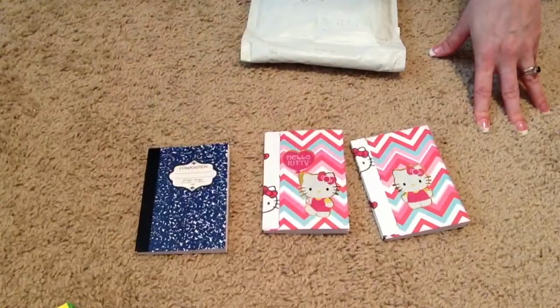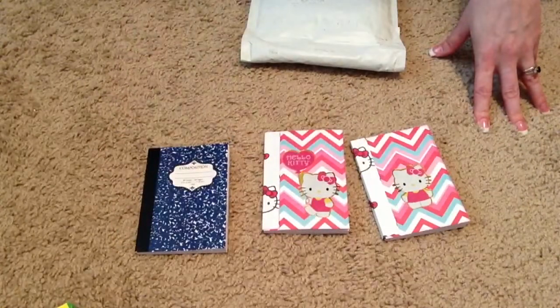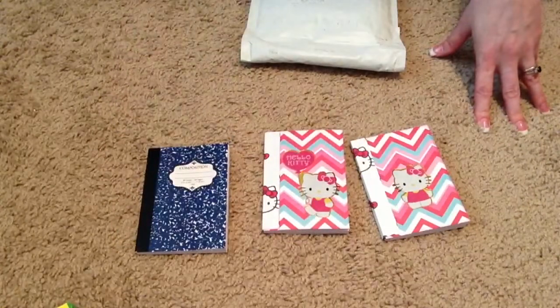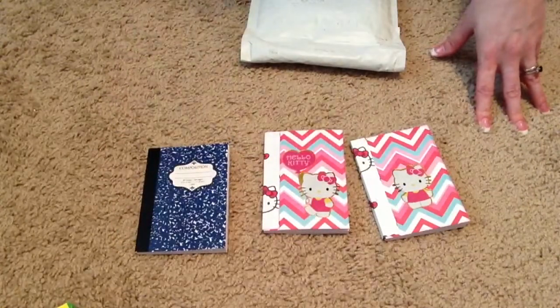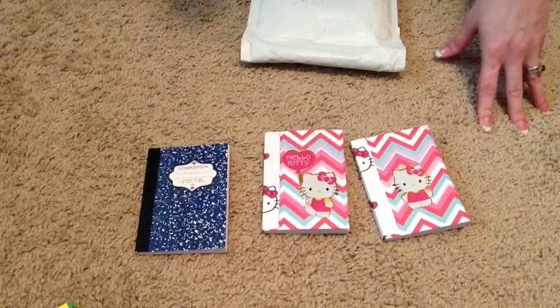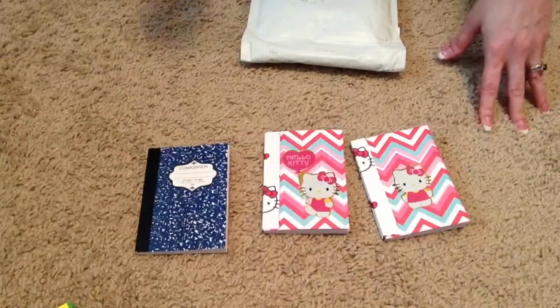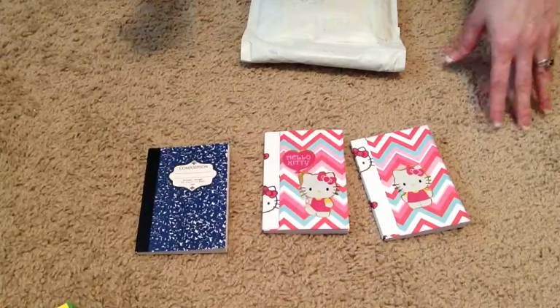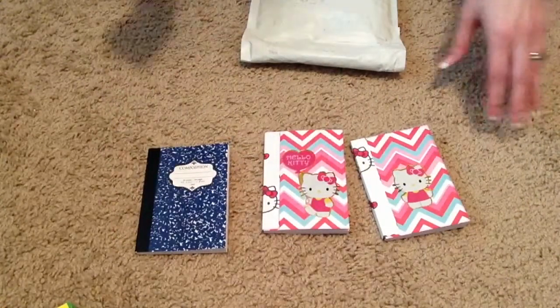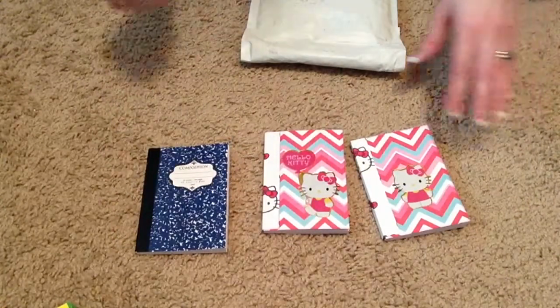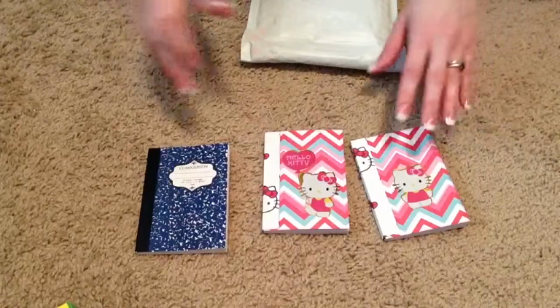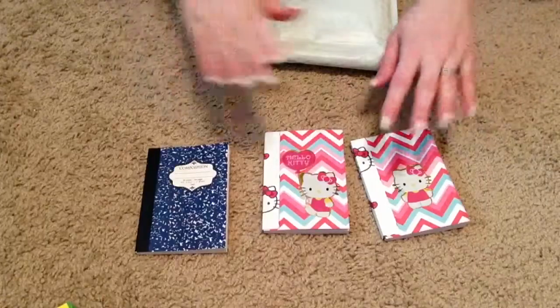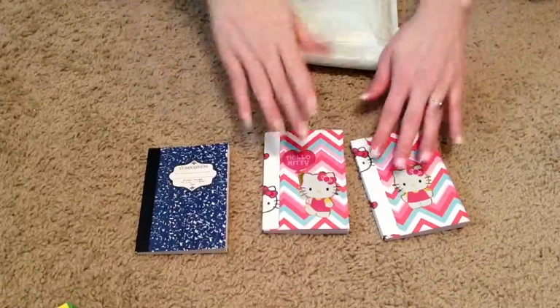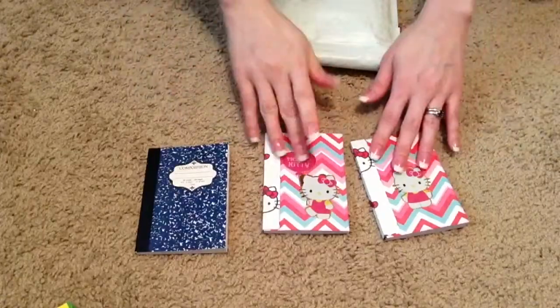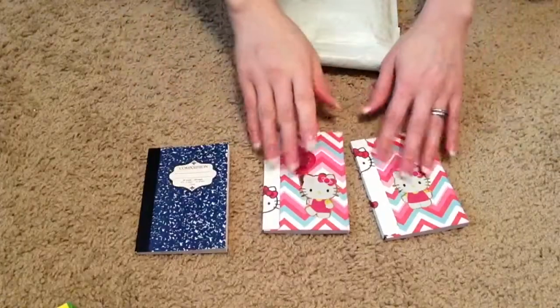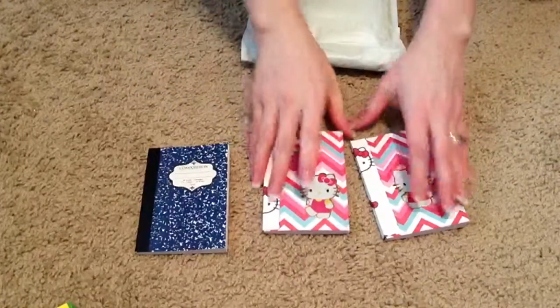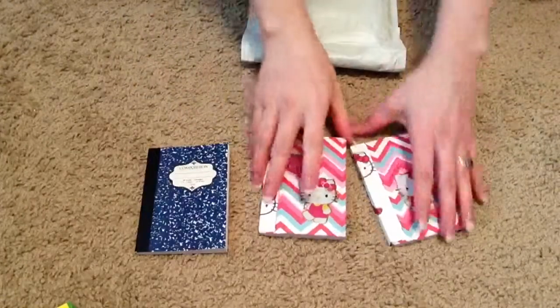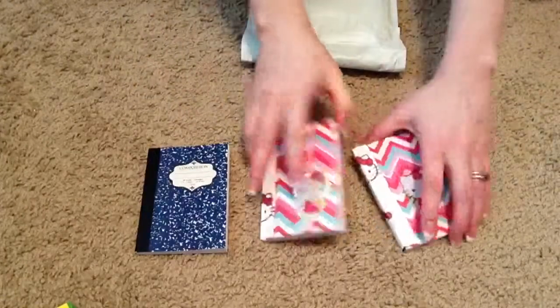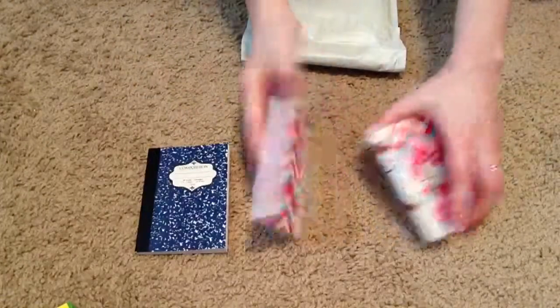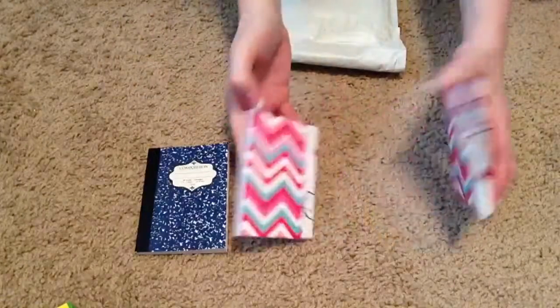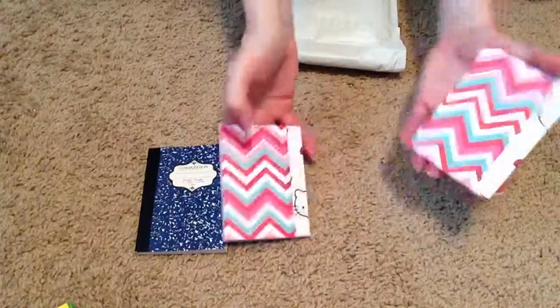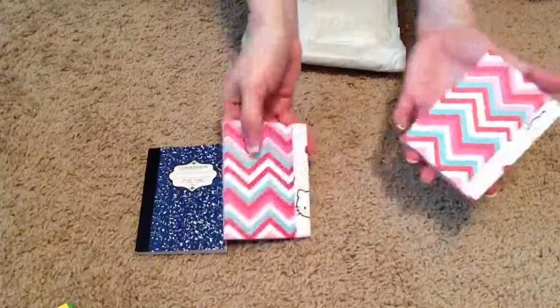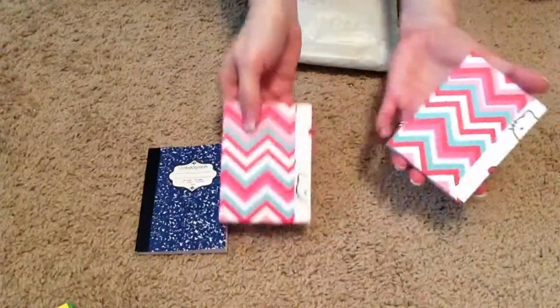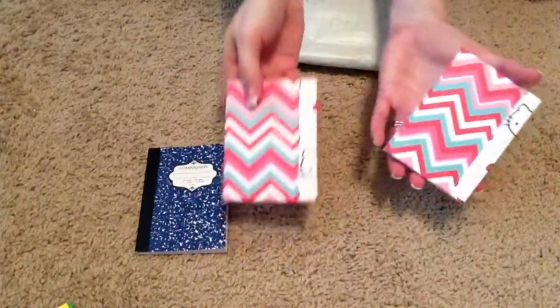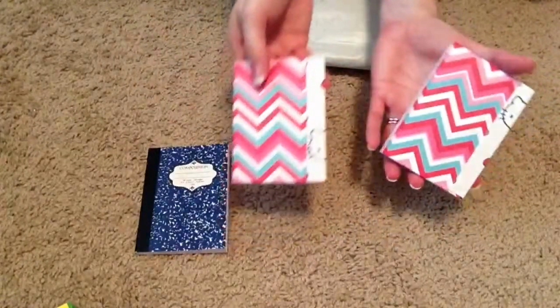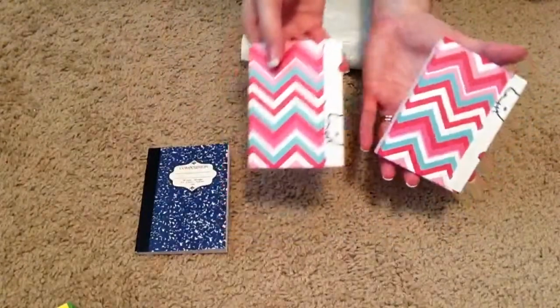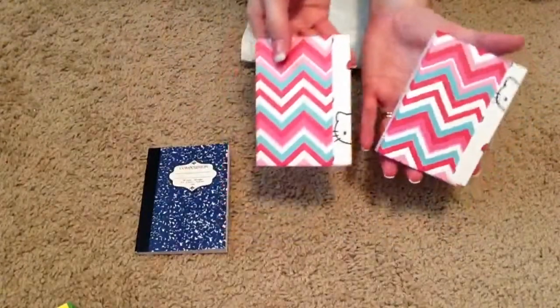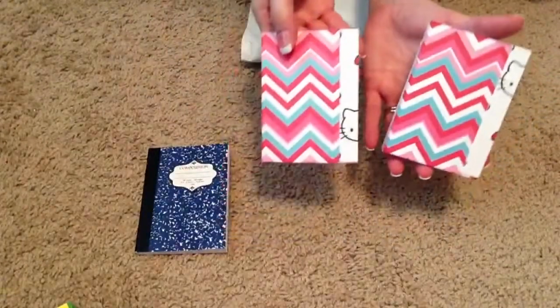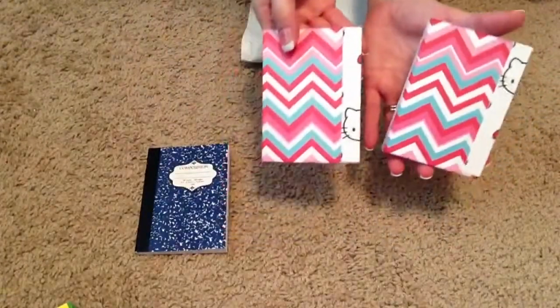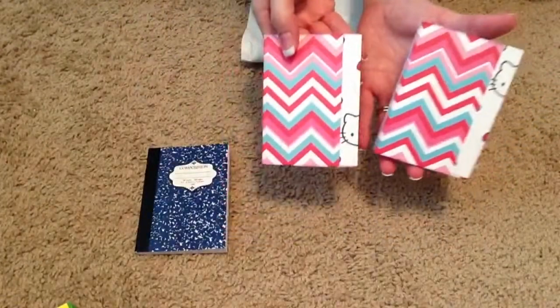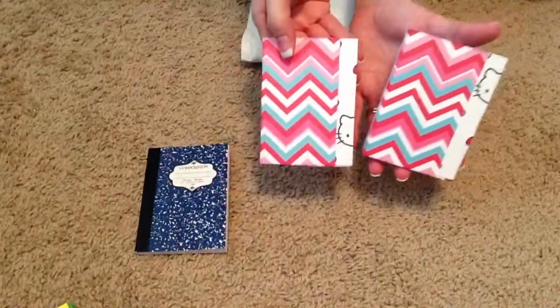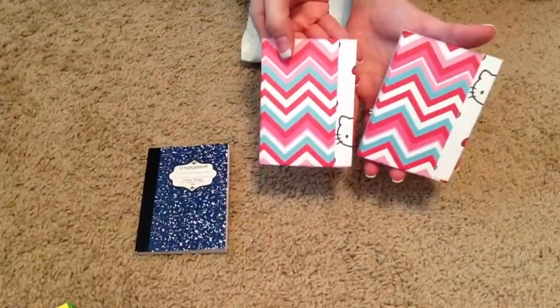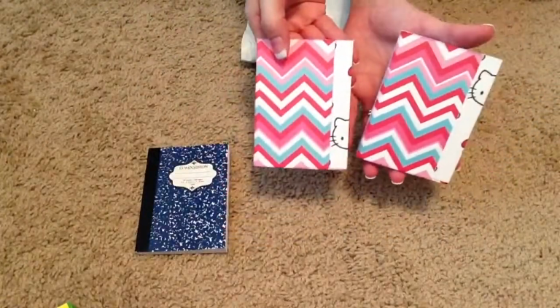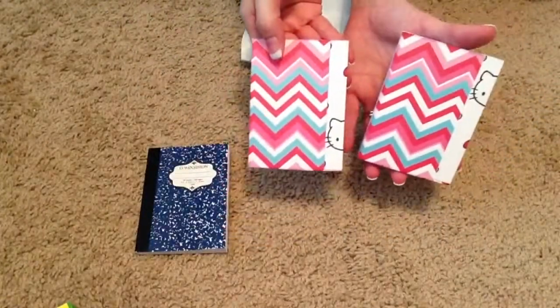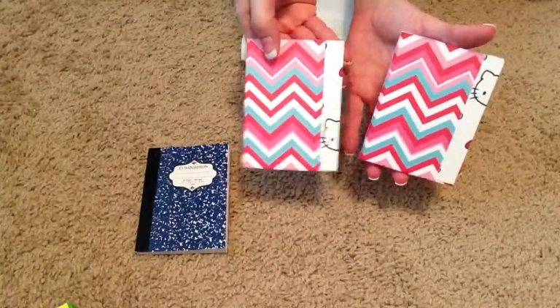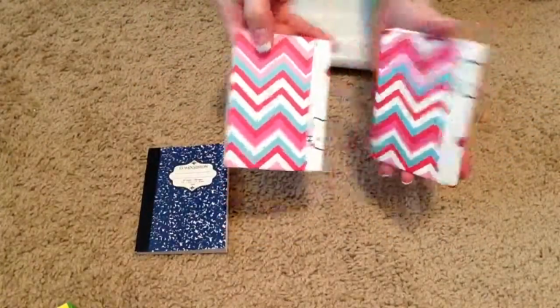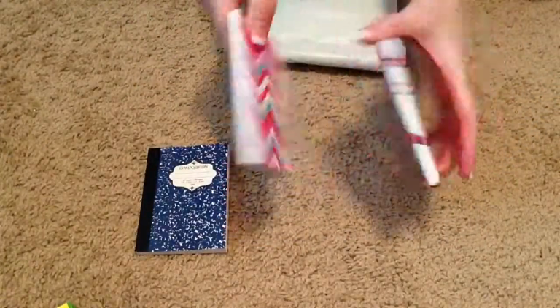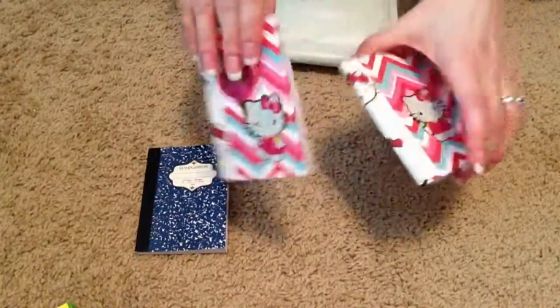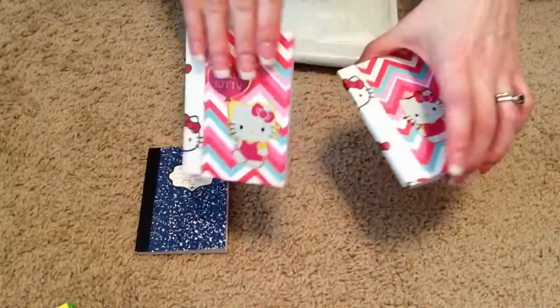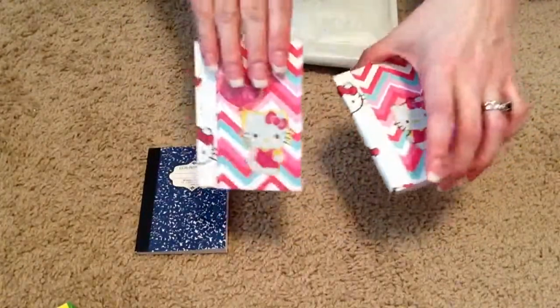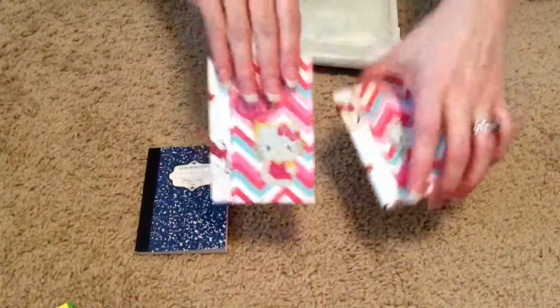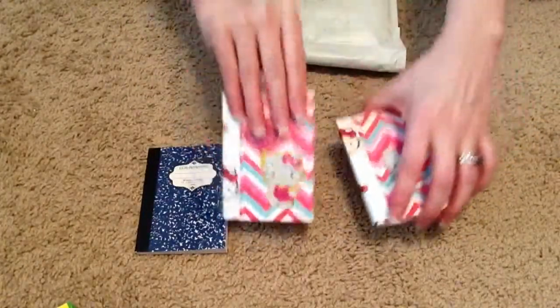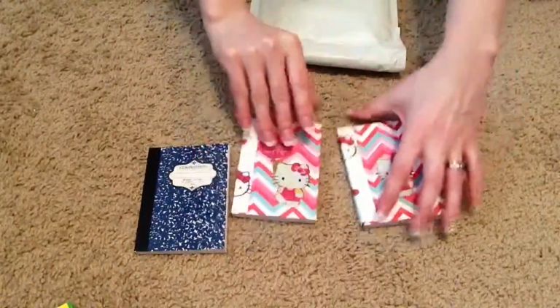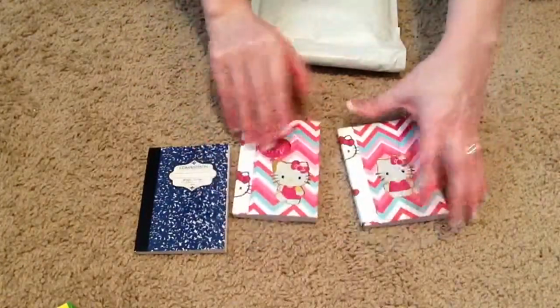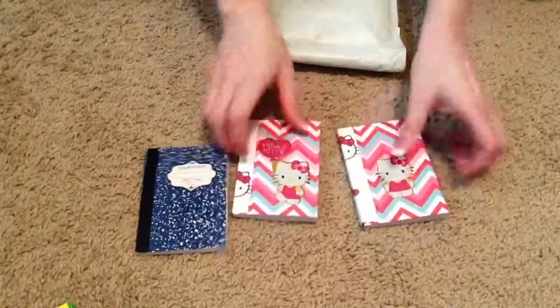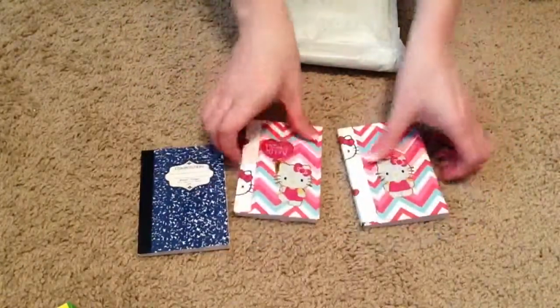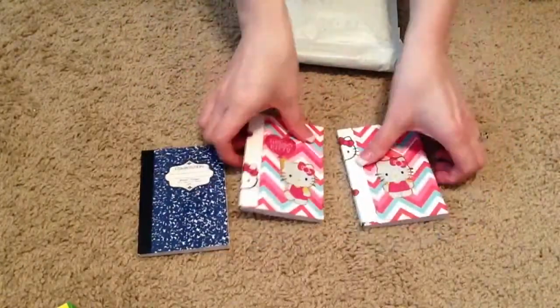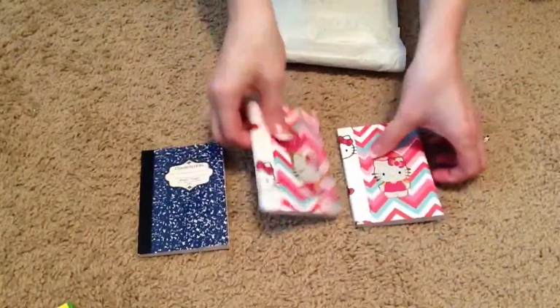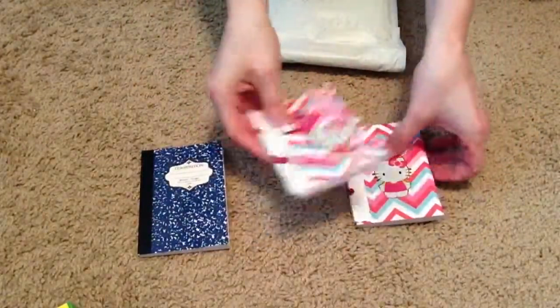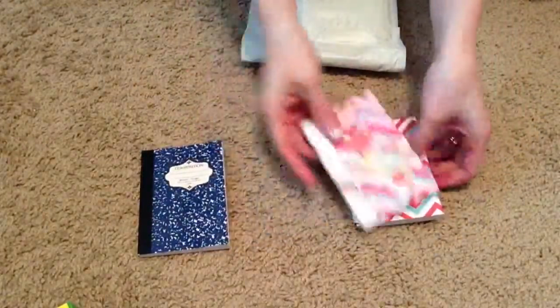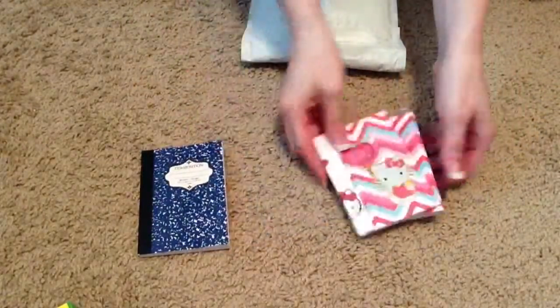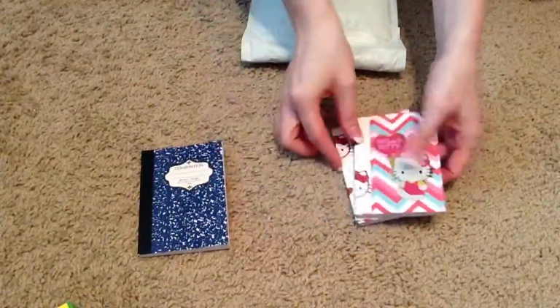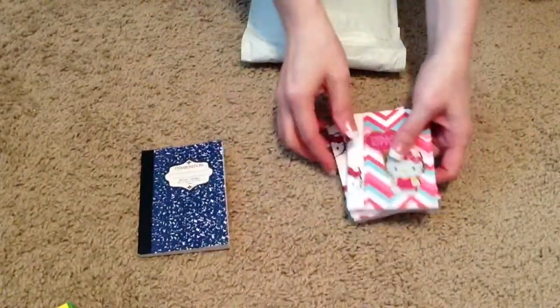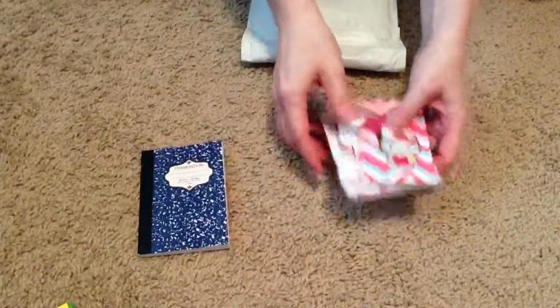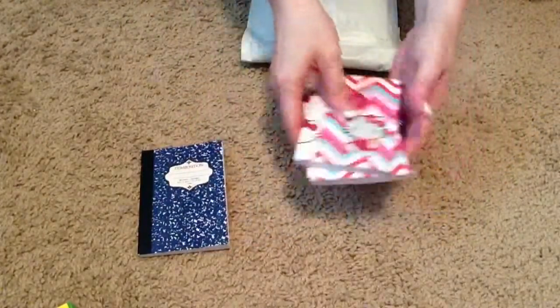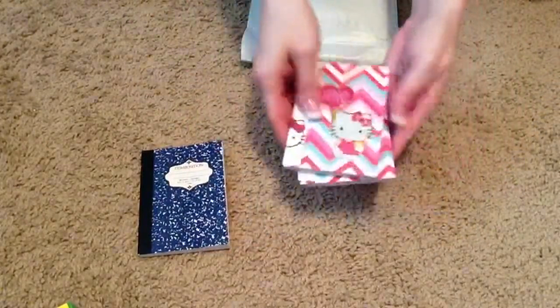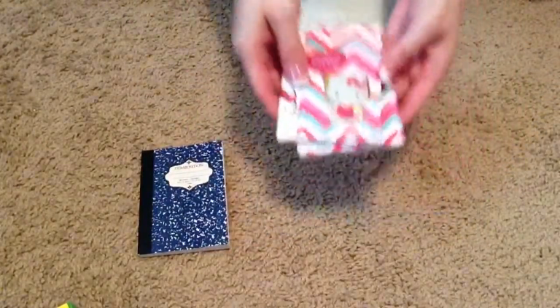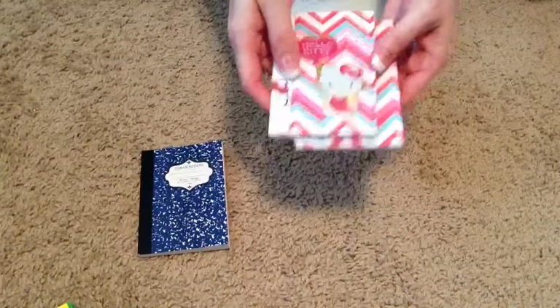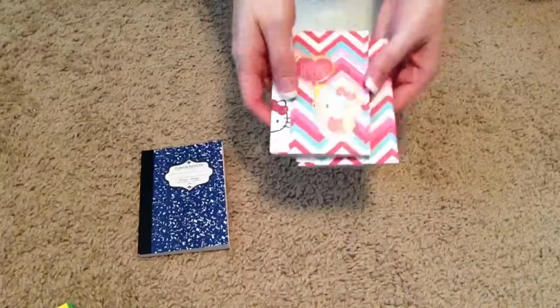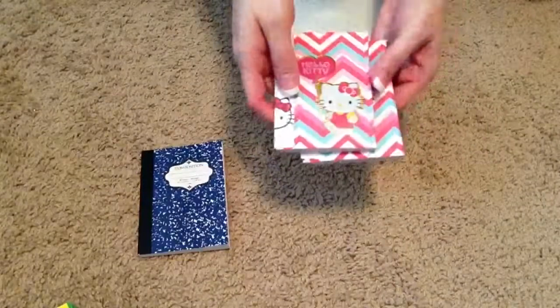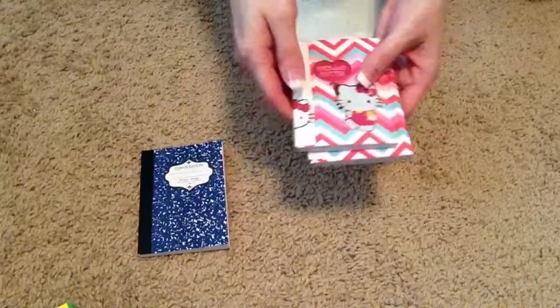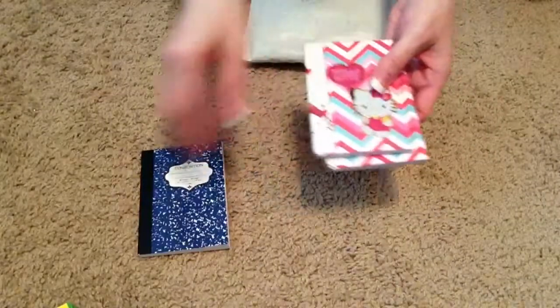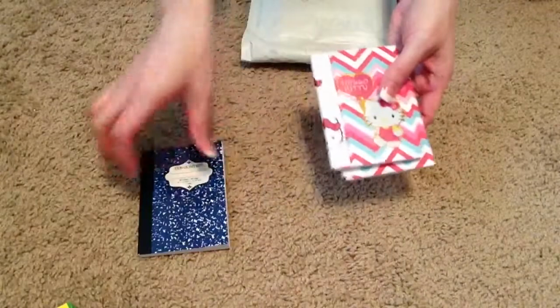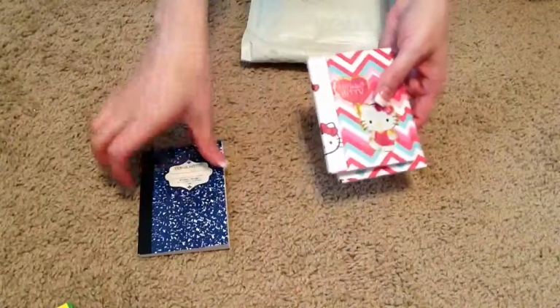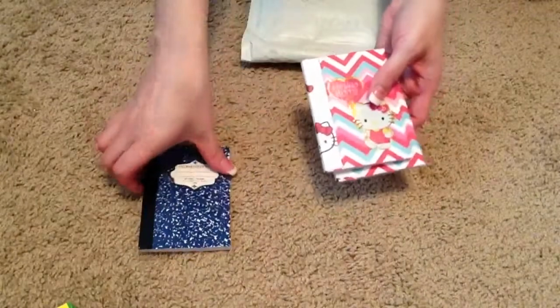So I just thought I'd share that. And on the back, they're just plain. So there's my little project share.